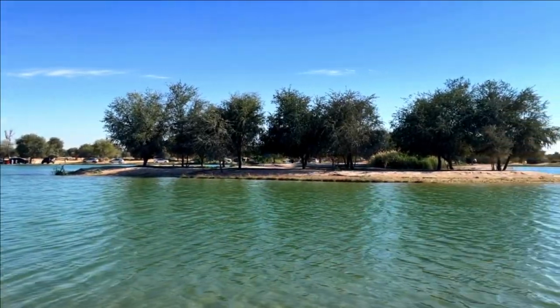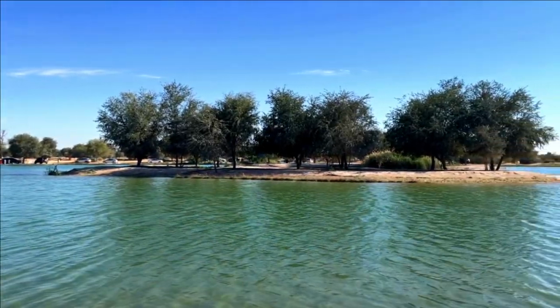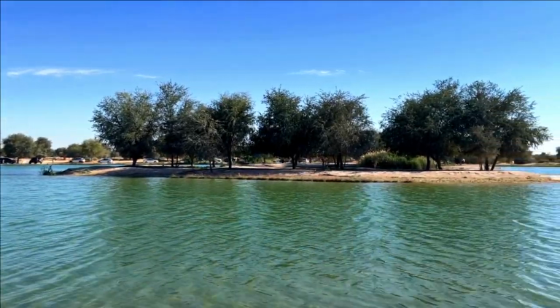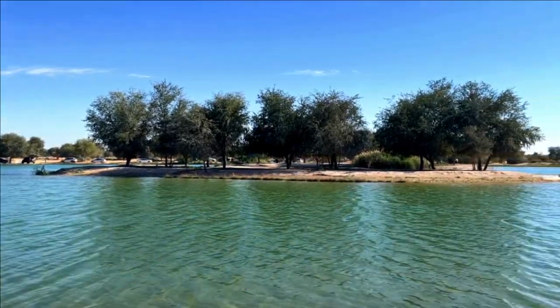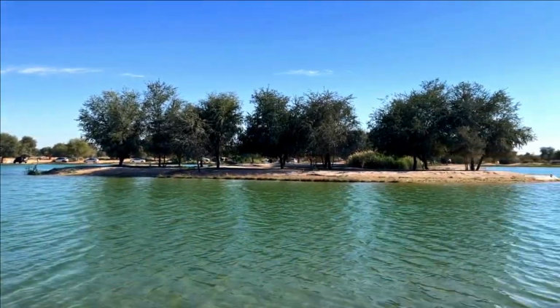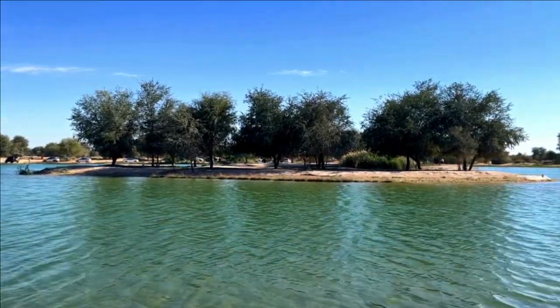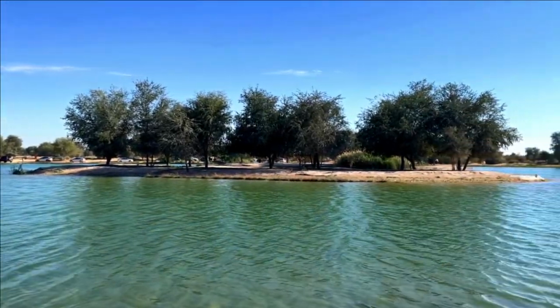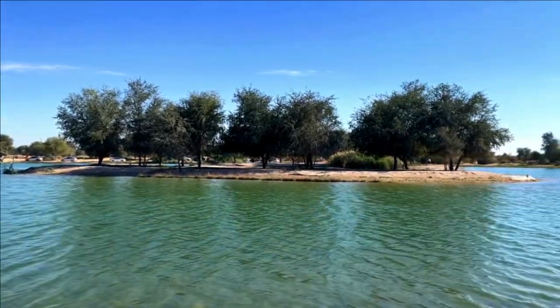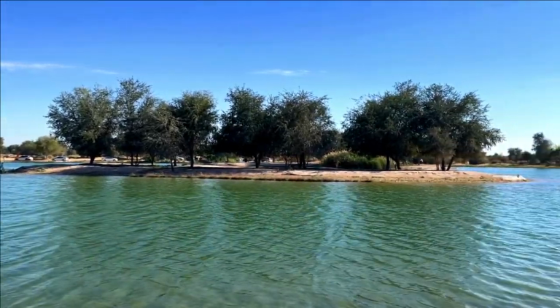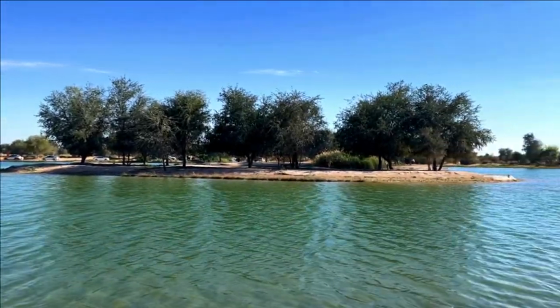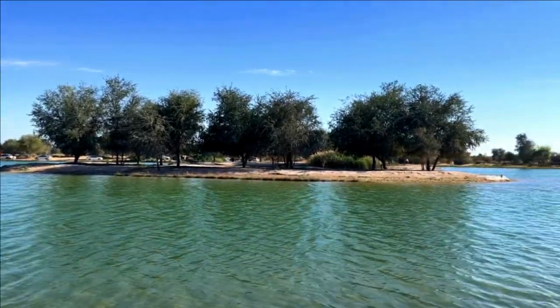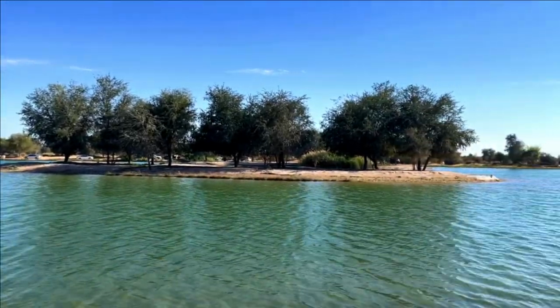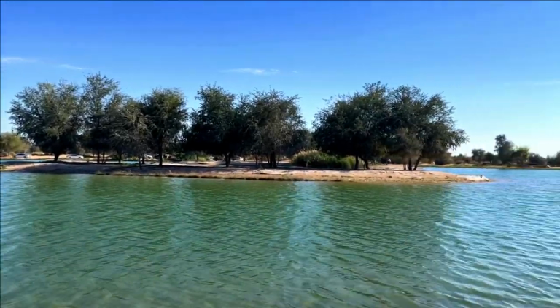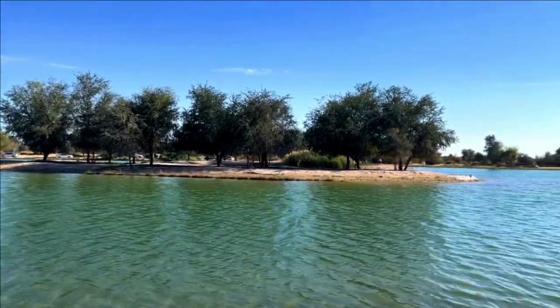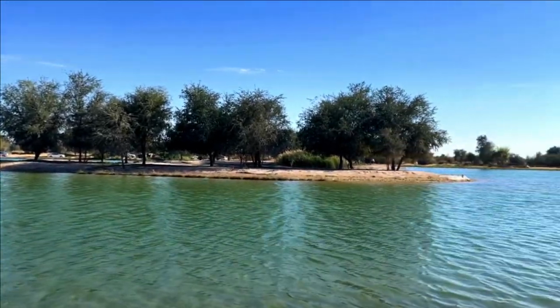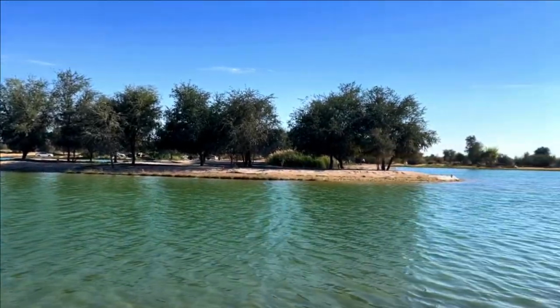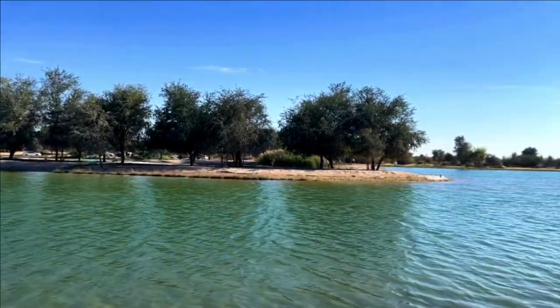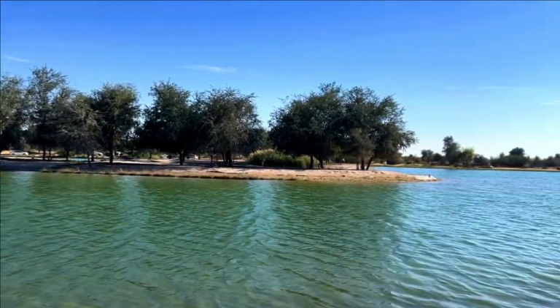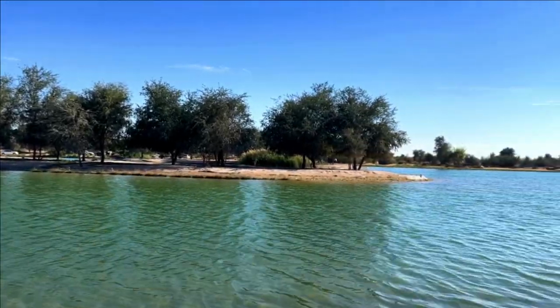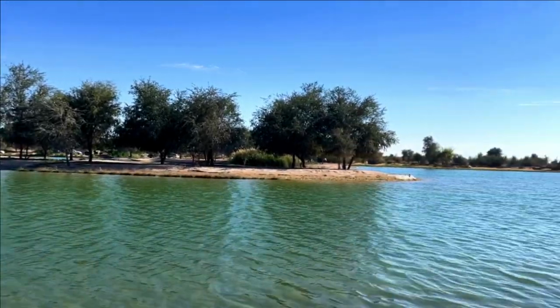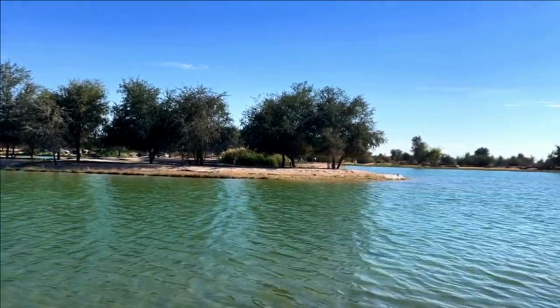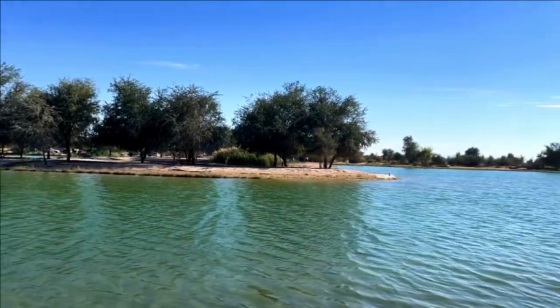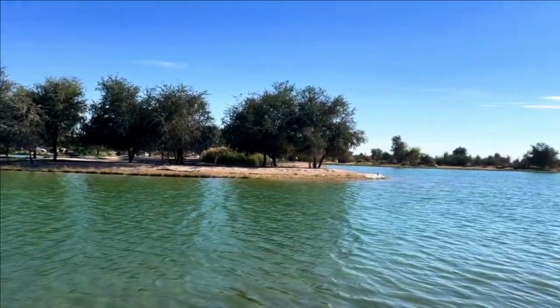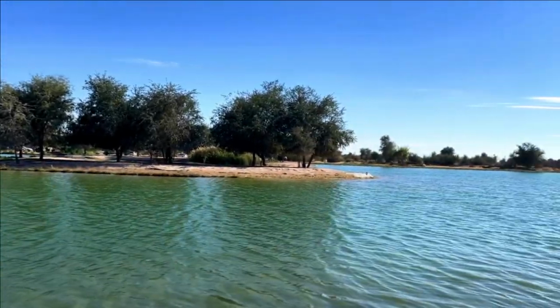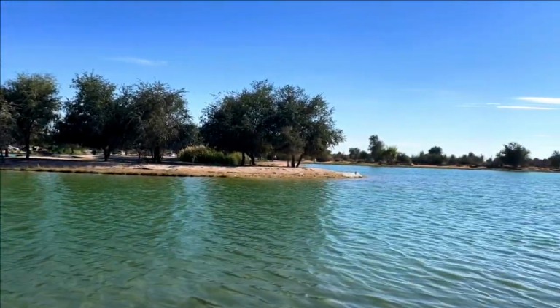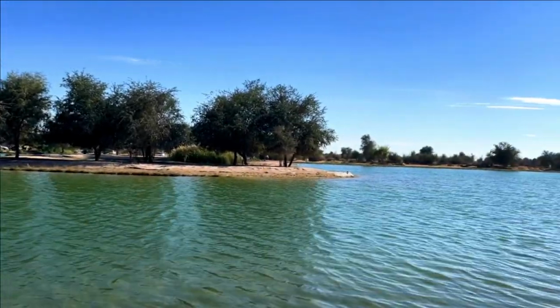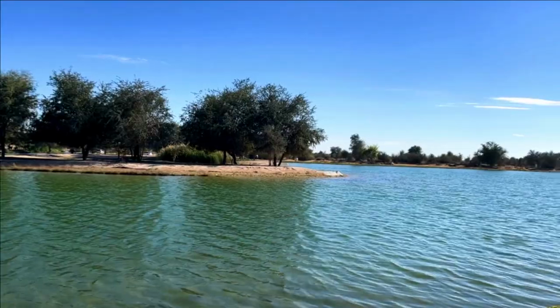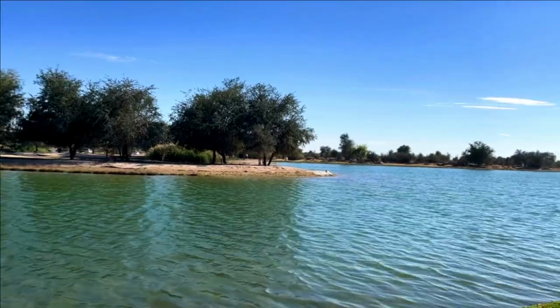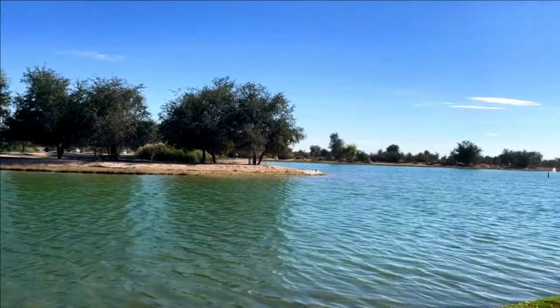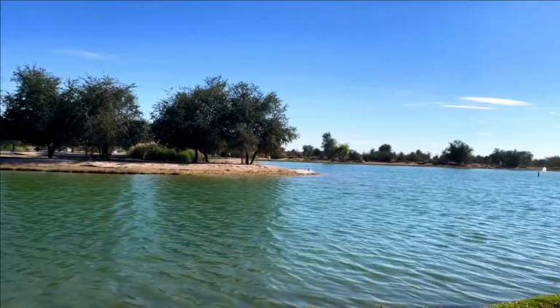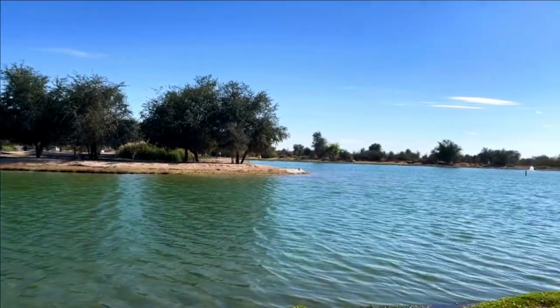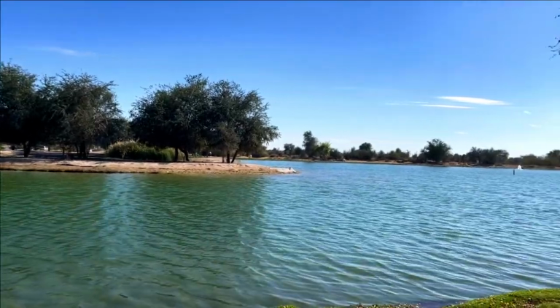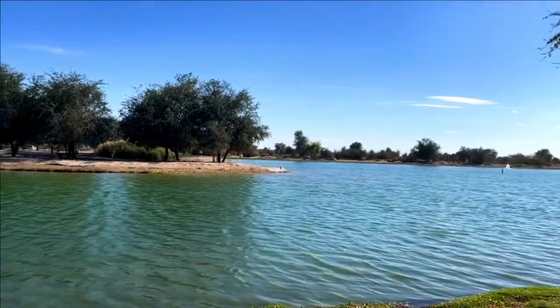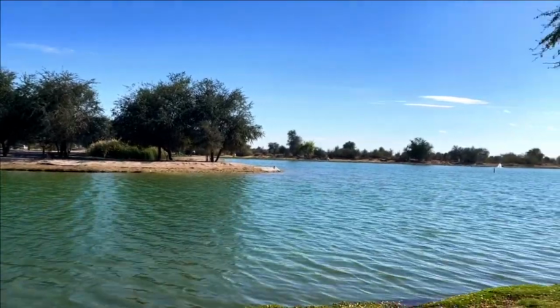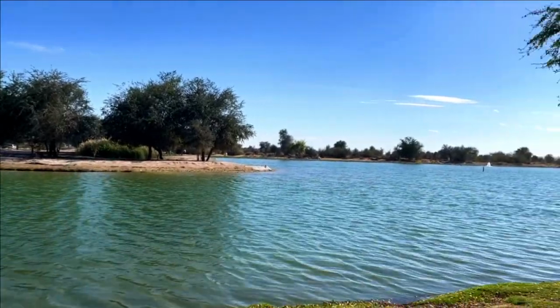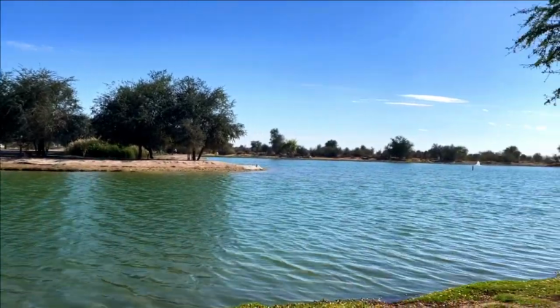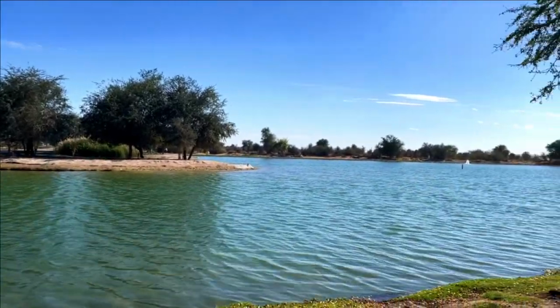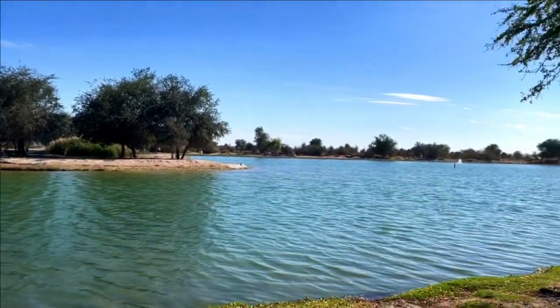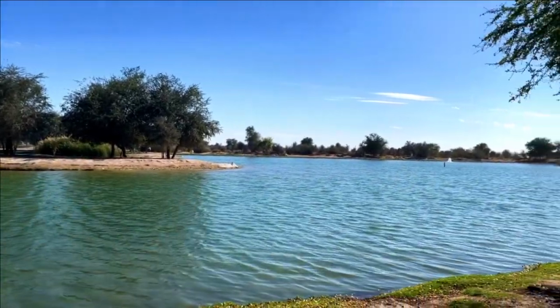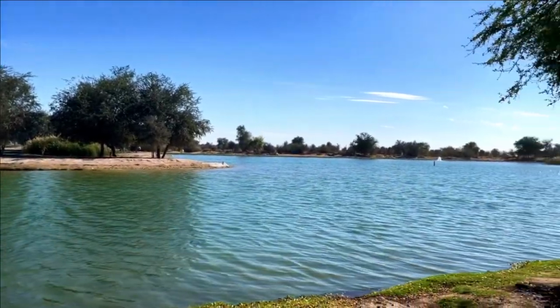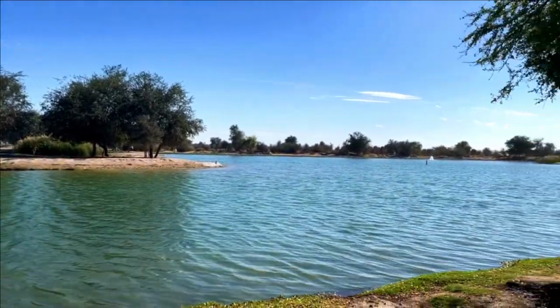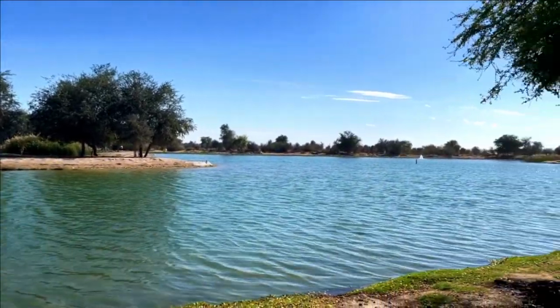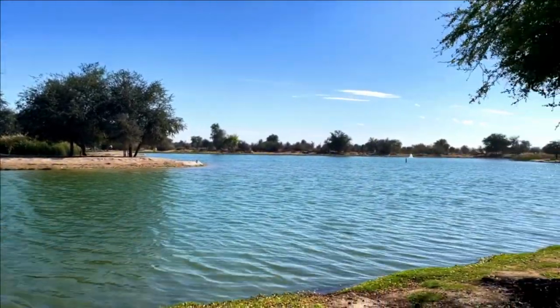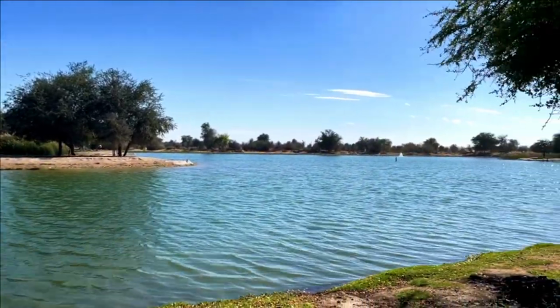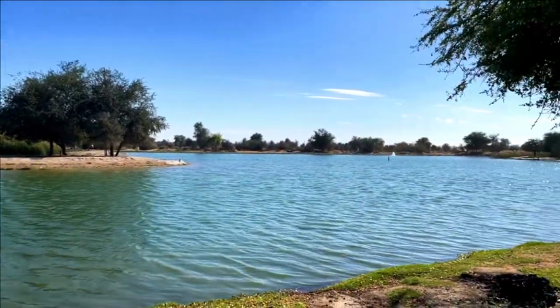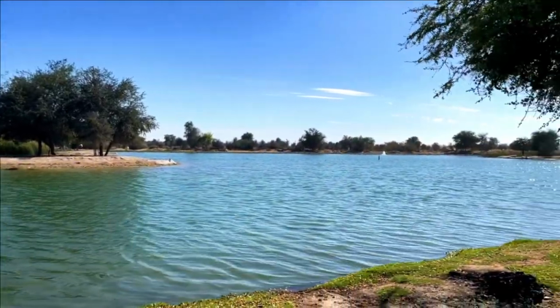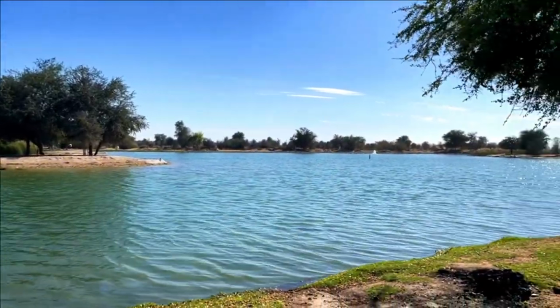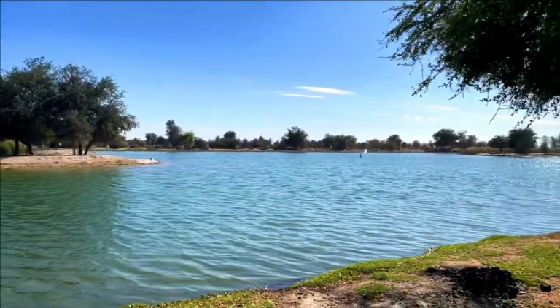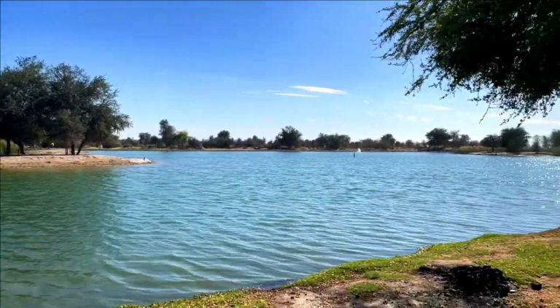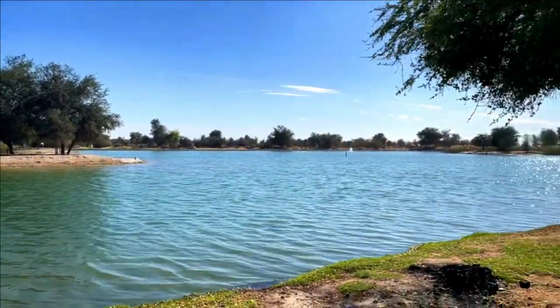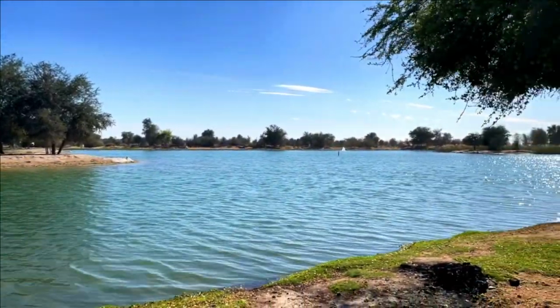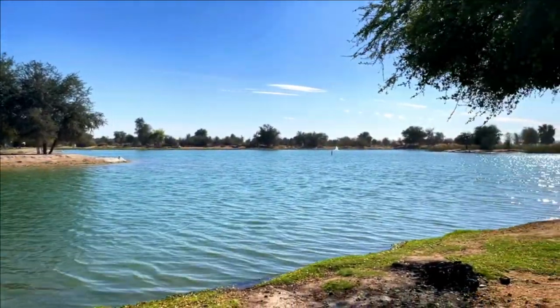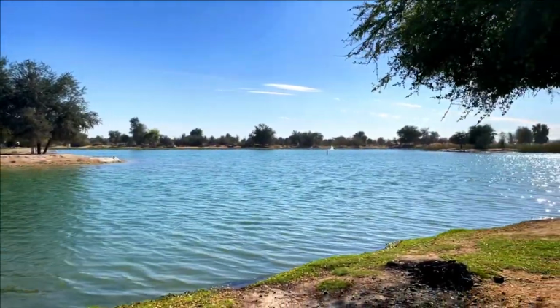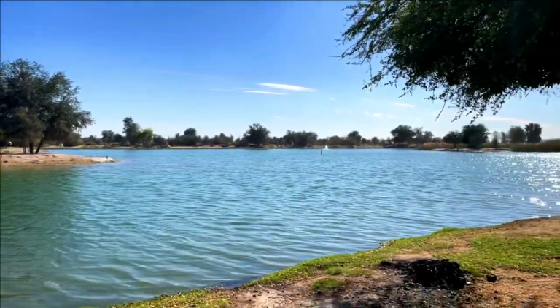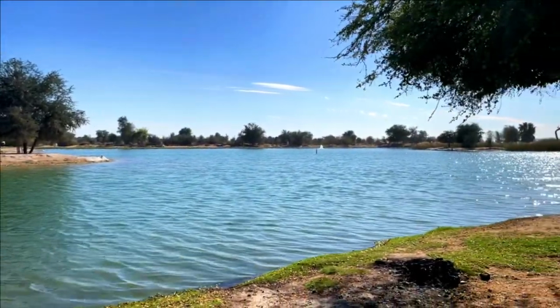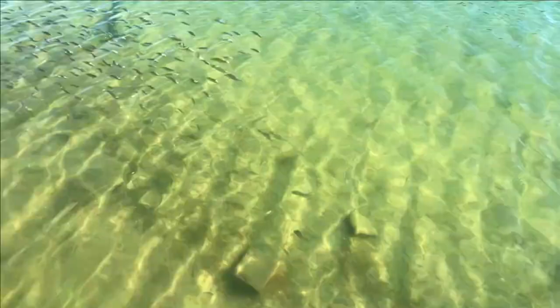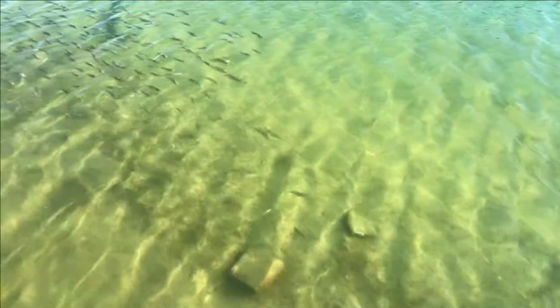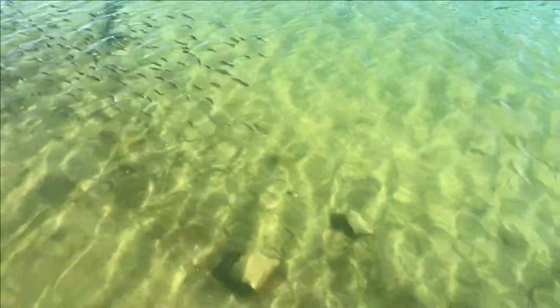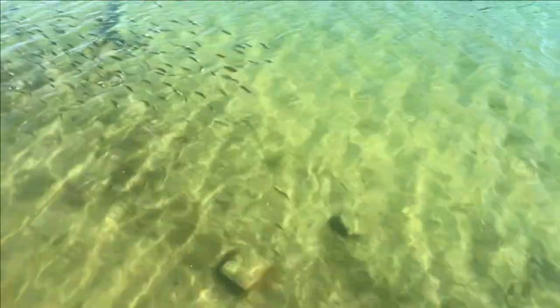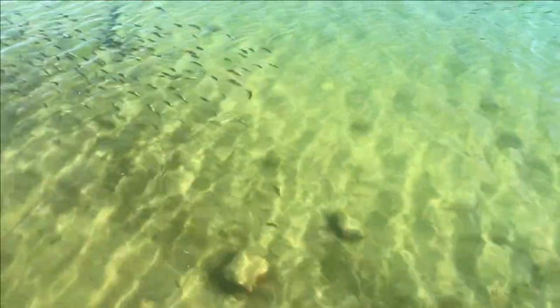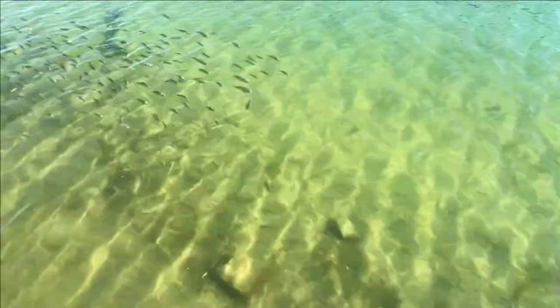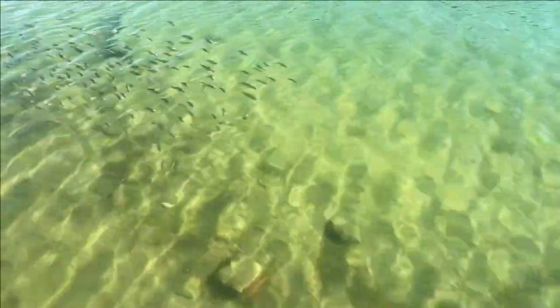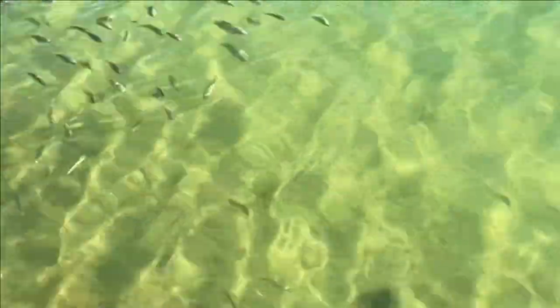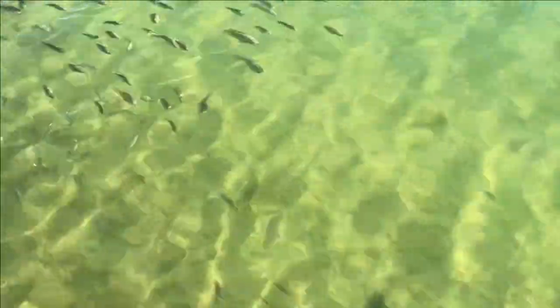Kudra Lake is a natural reserve located in the middle of the desert. The weather is warm and sunny.